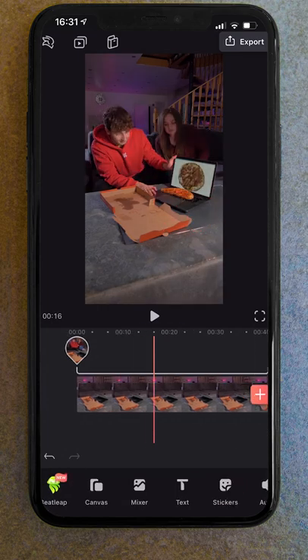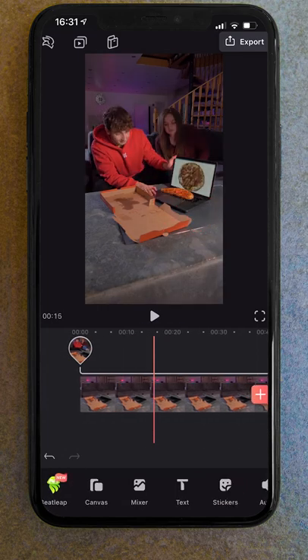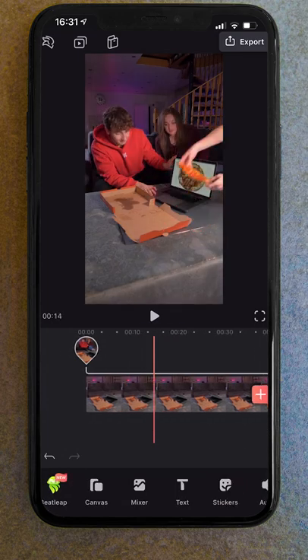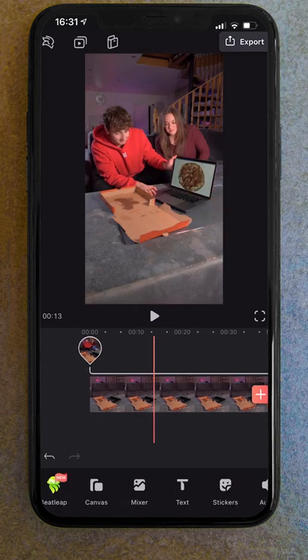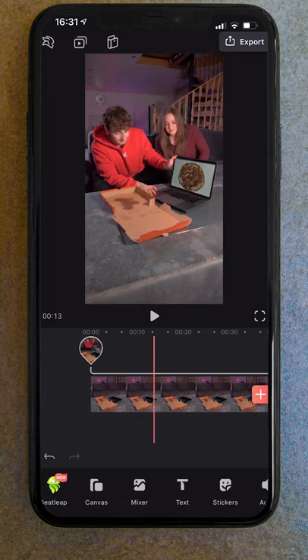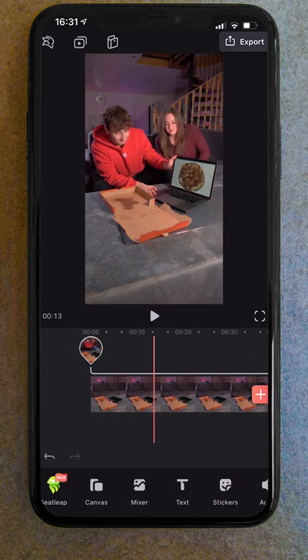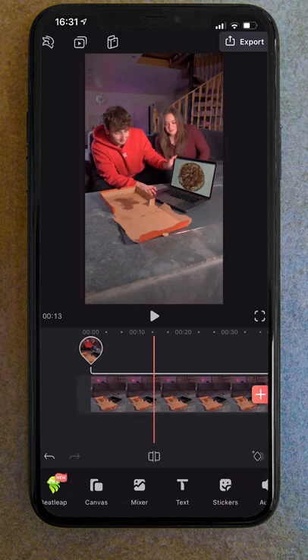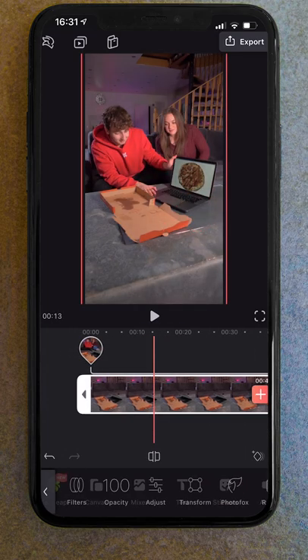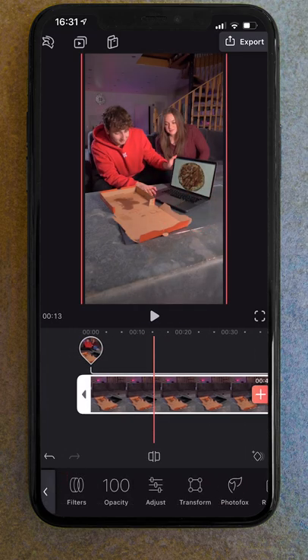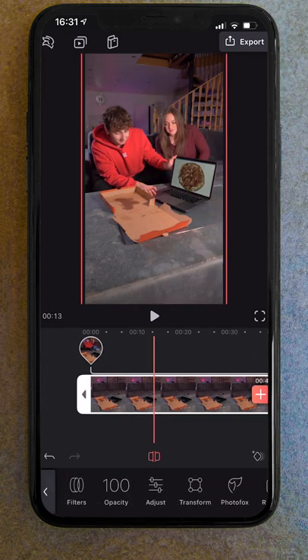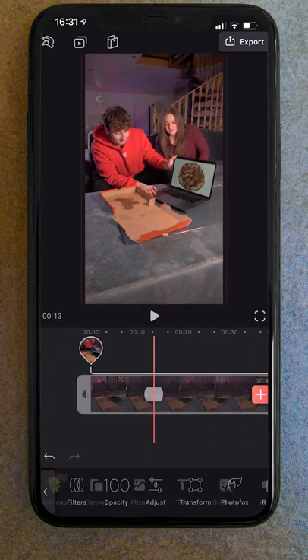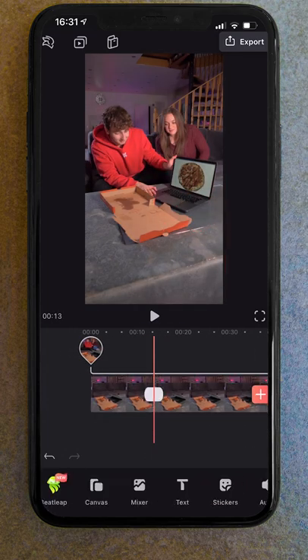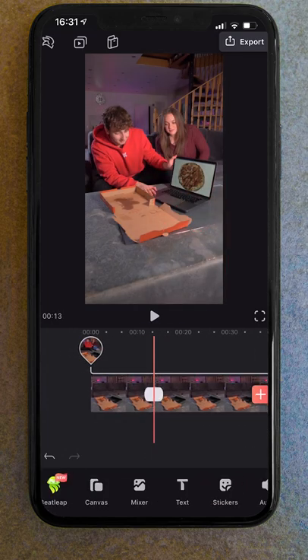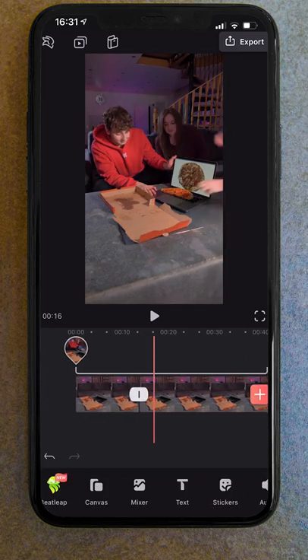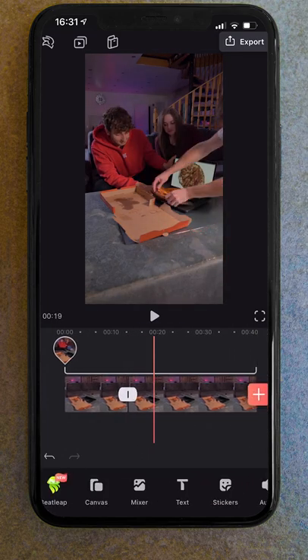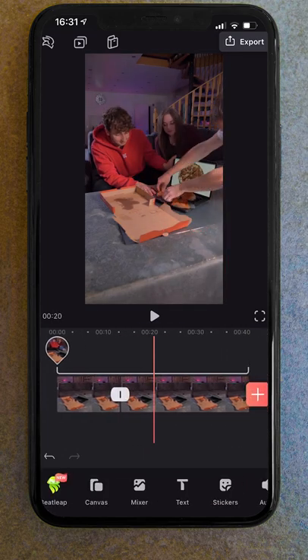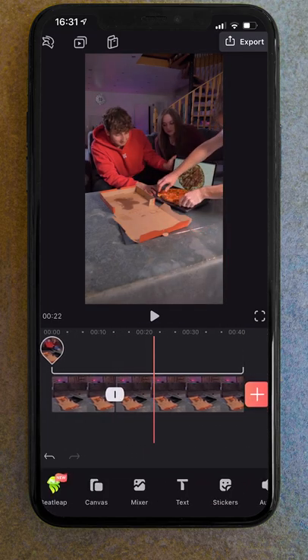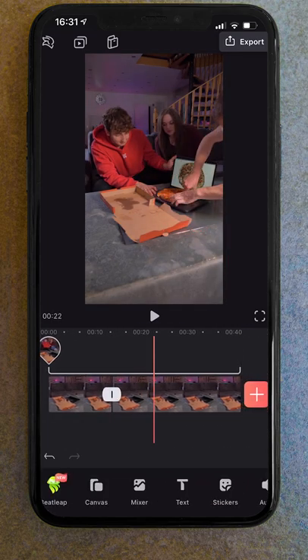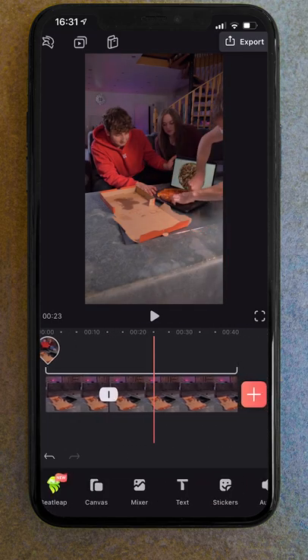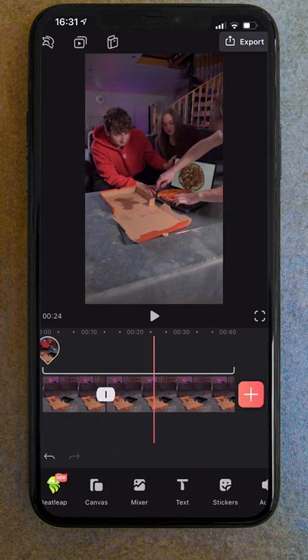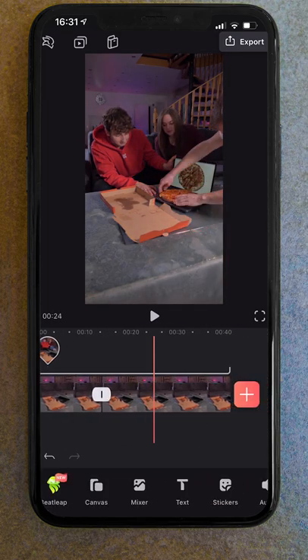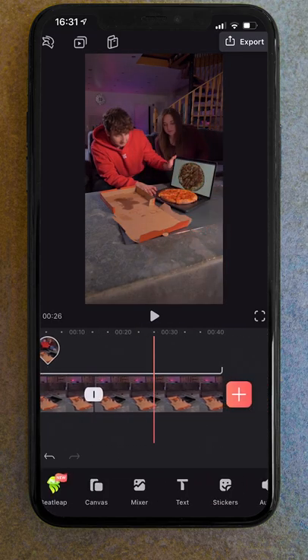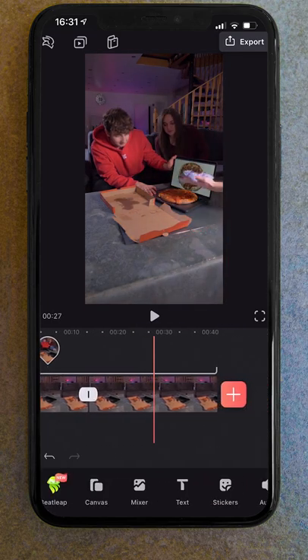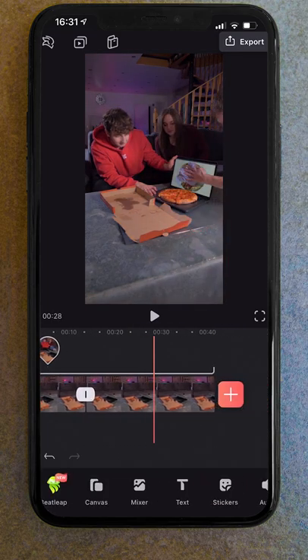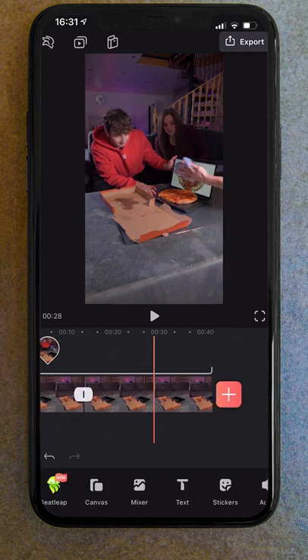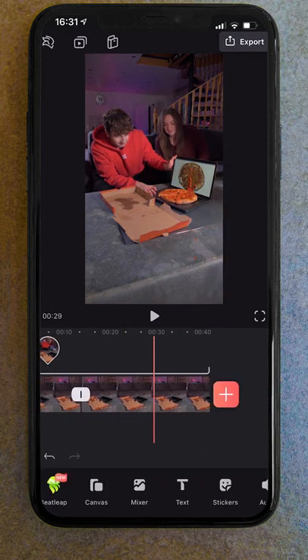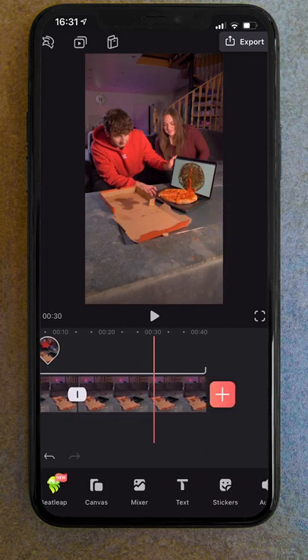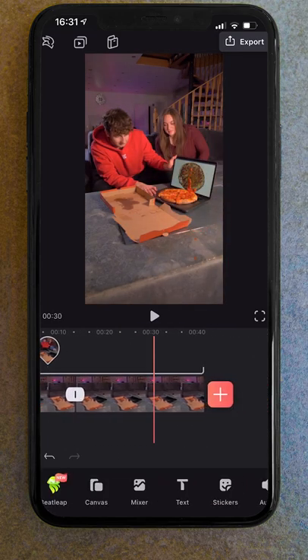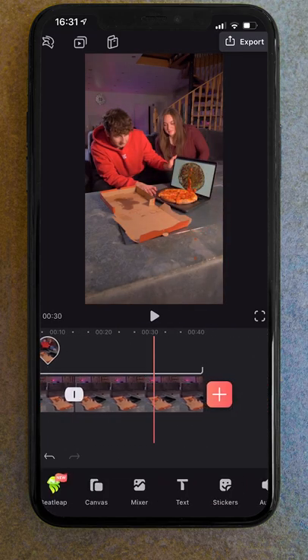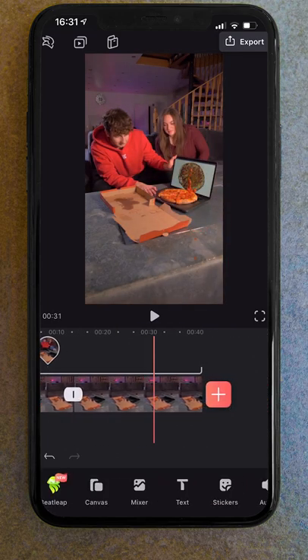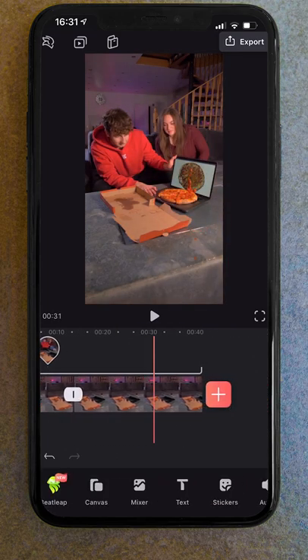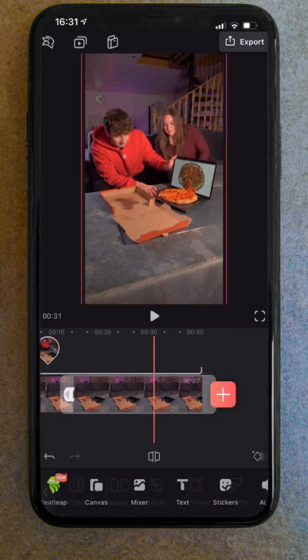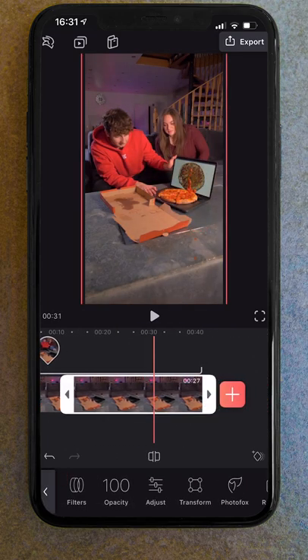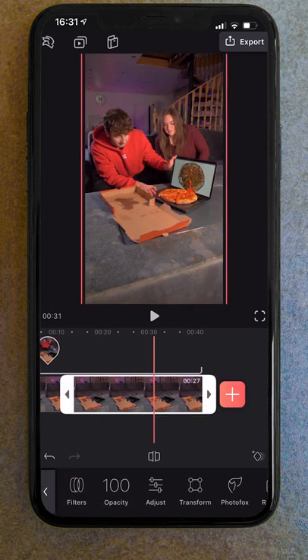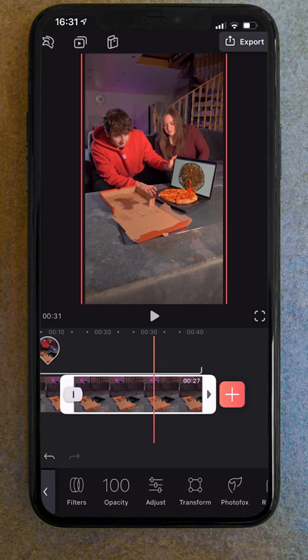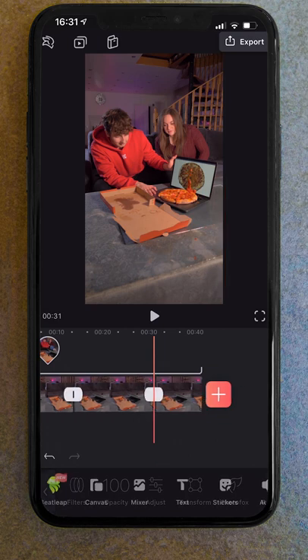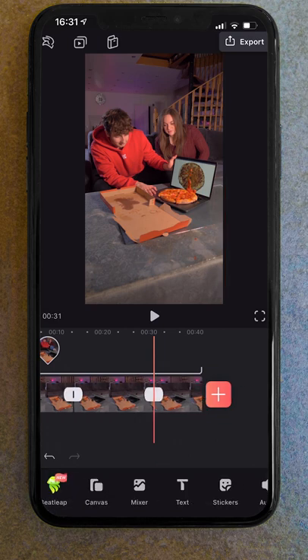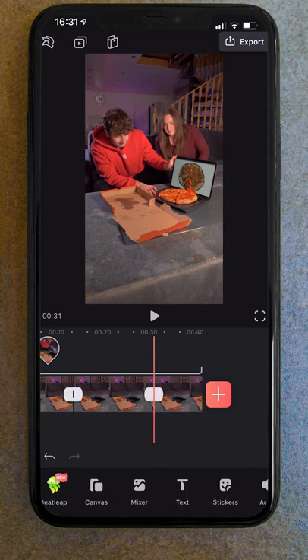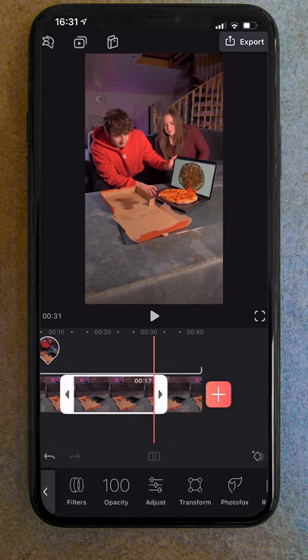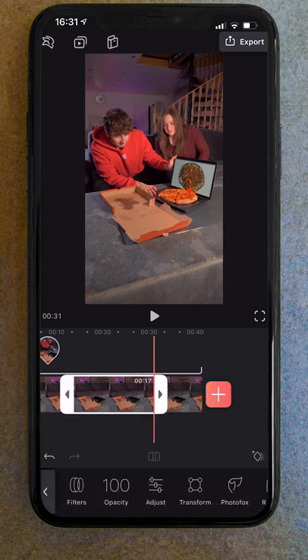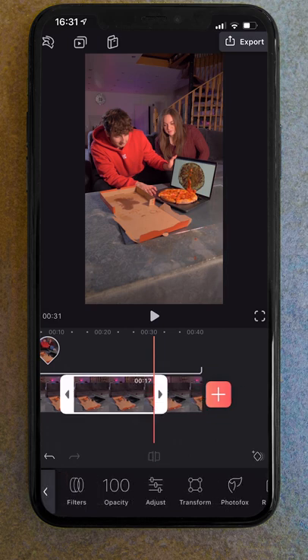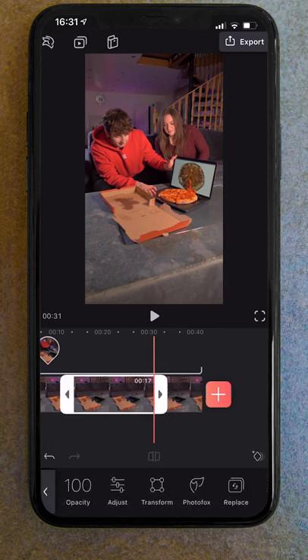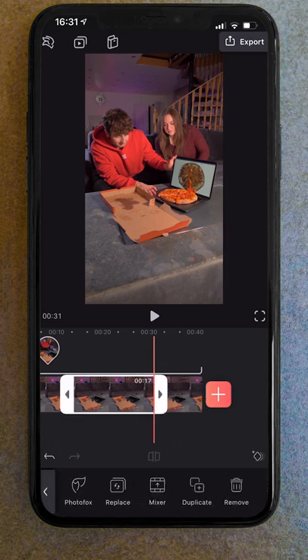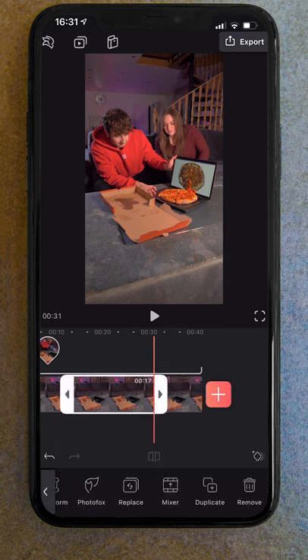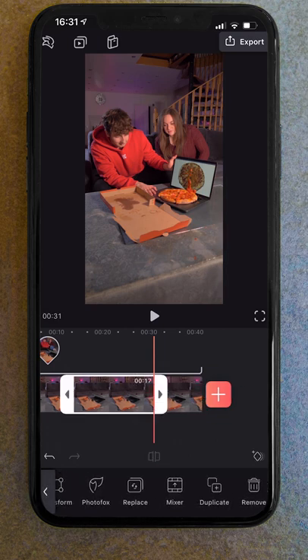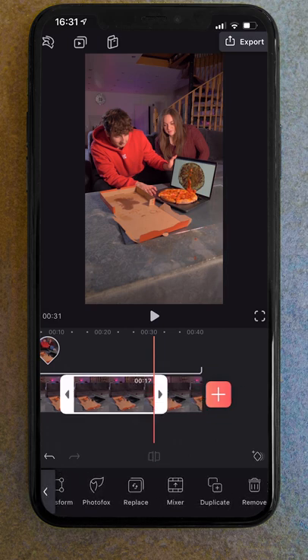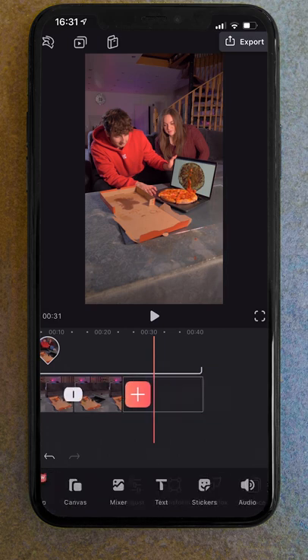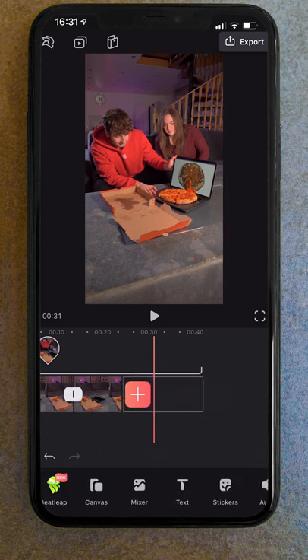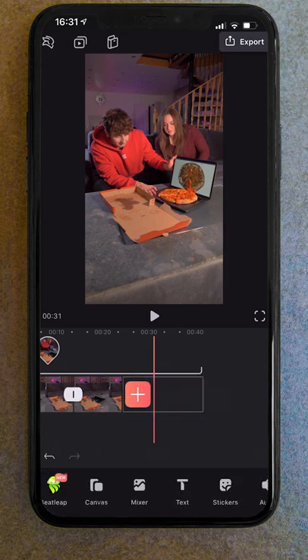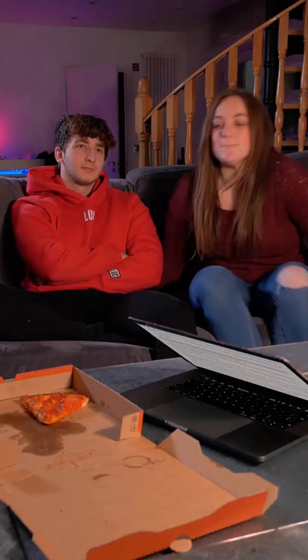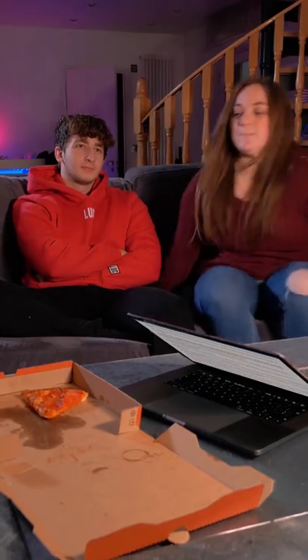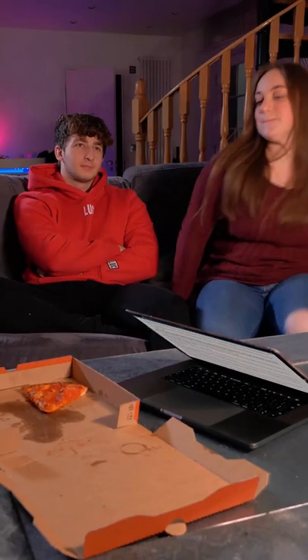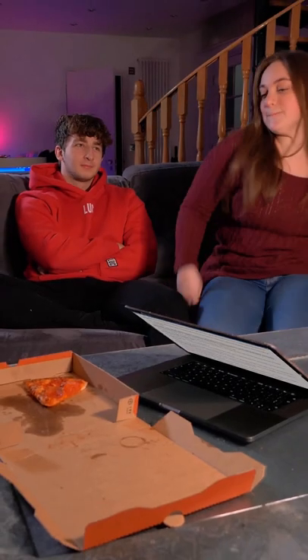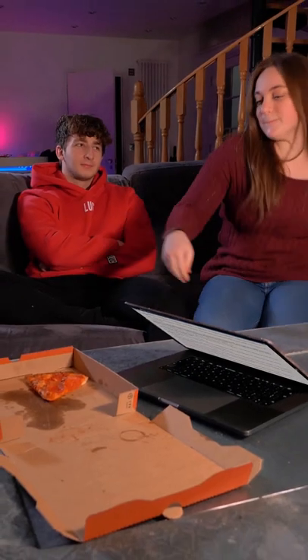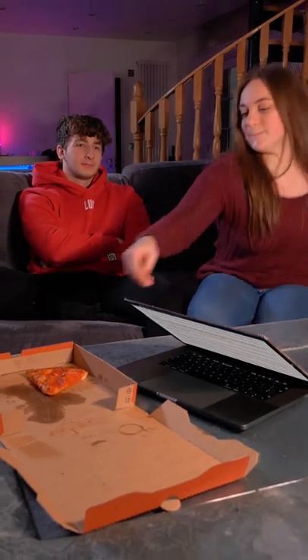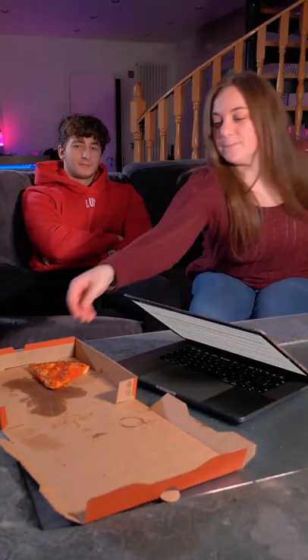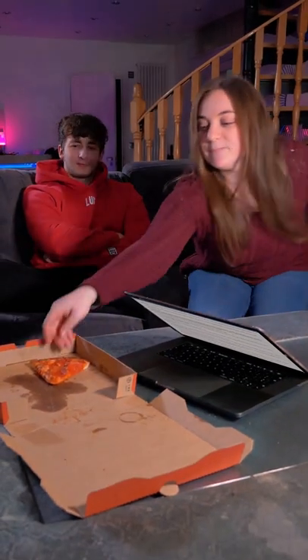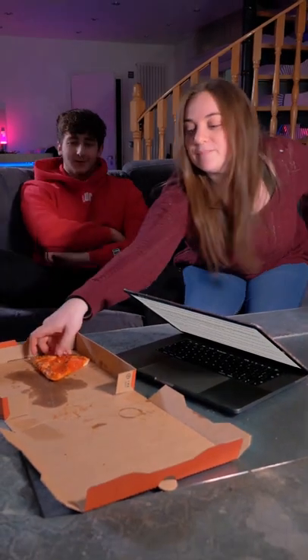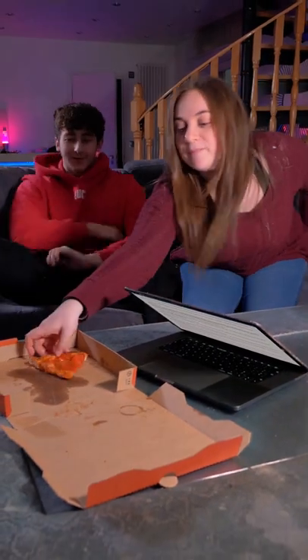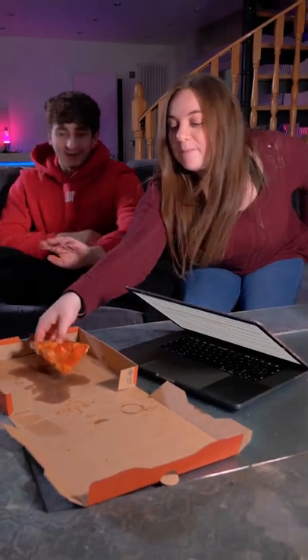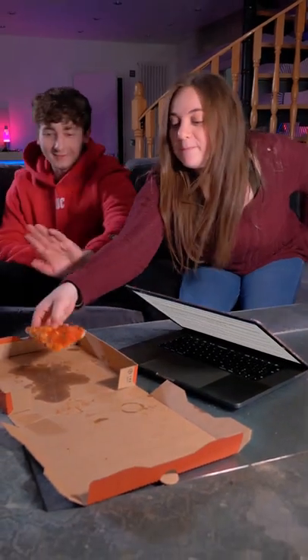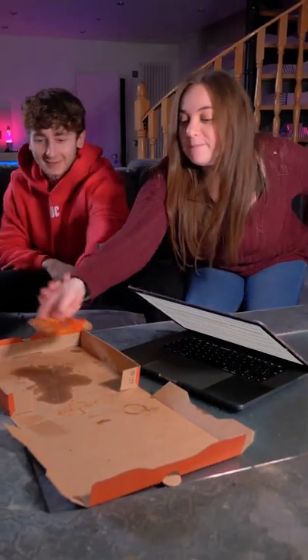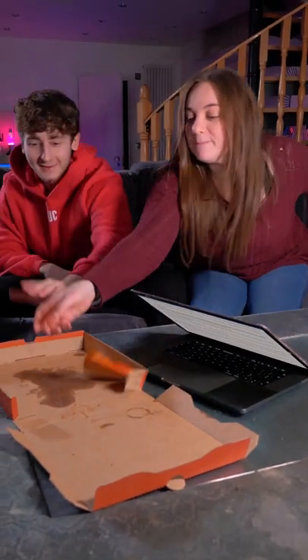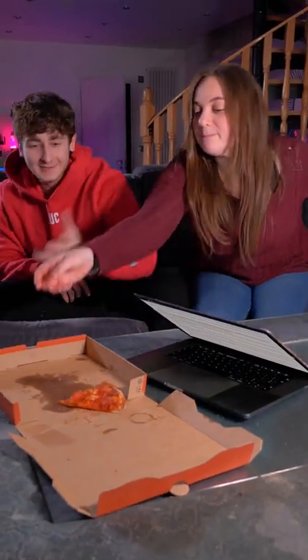Then lastly, all that was left to do was to remove the section where Charlie and I had frozen by making a cut at the start and the end of it and then deleting that middle section. And then finally, we have this.